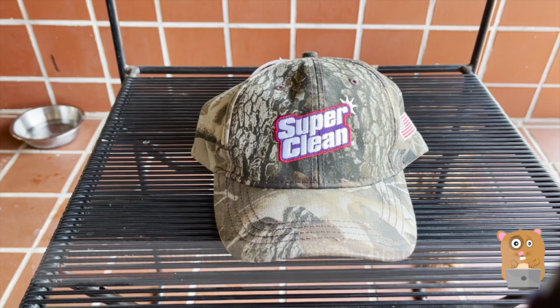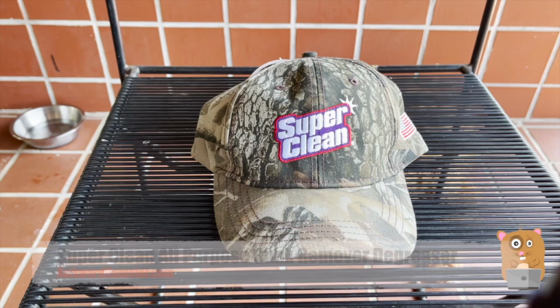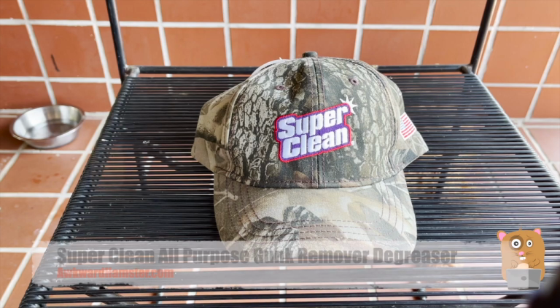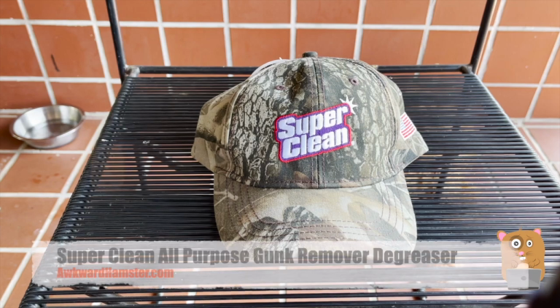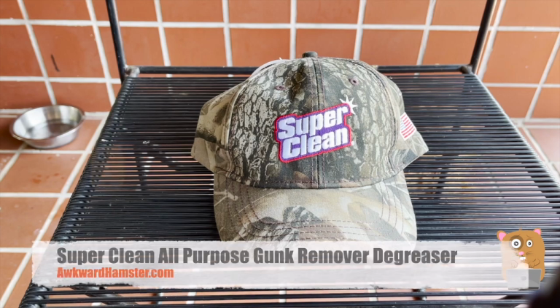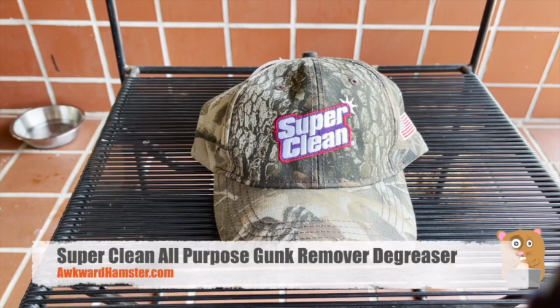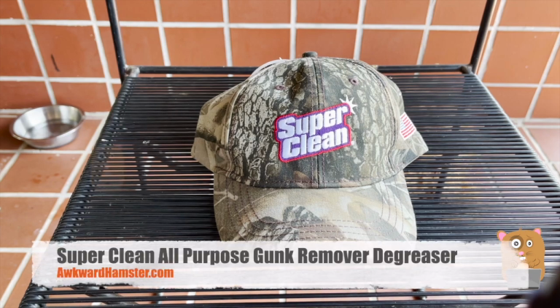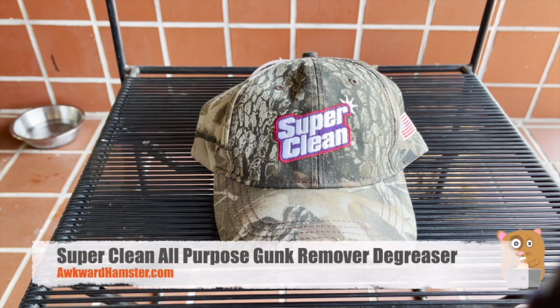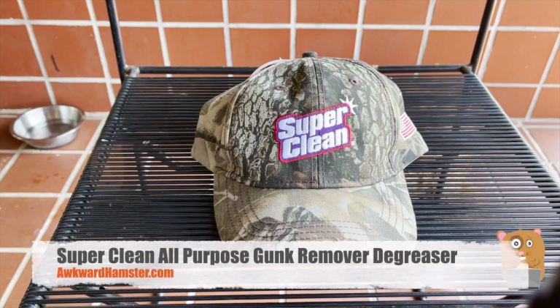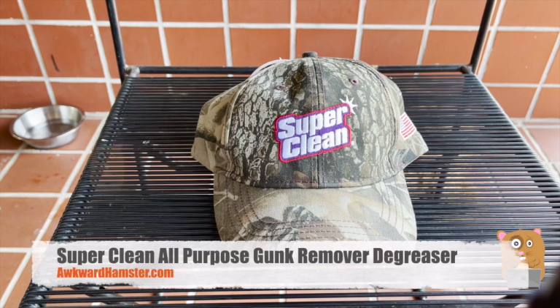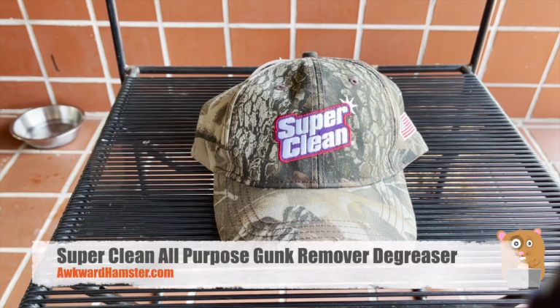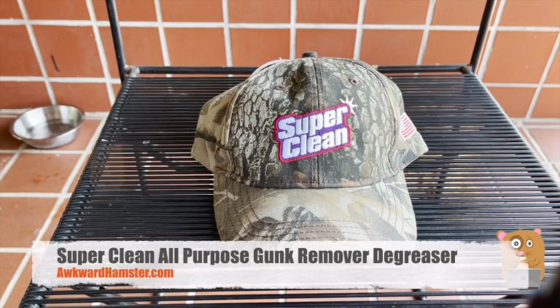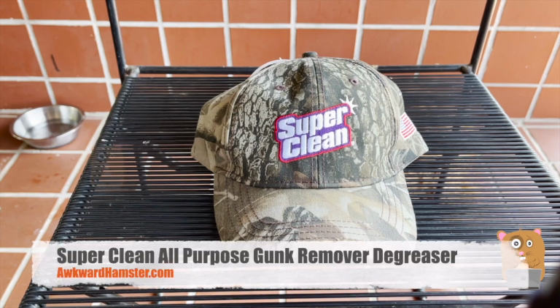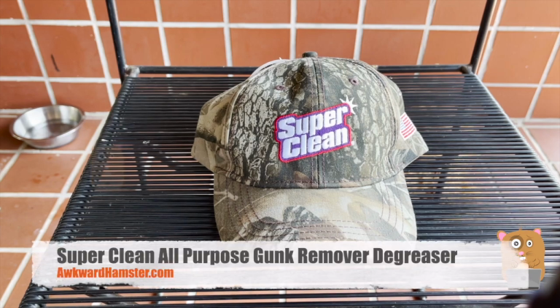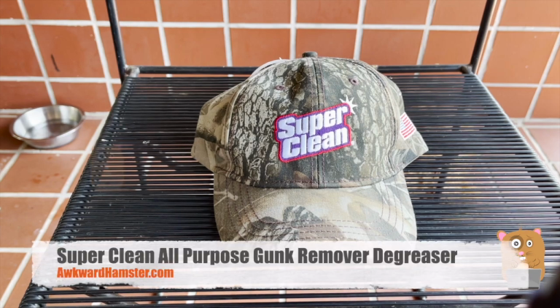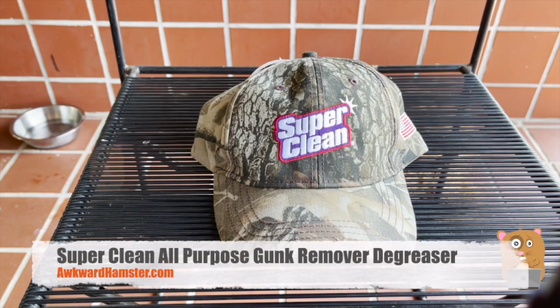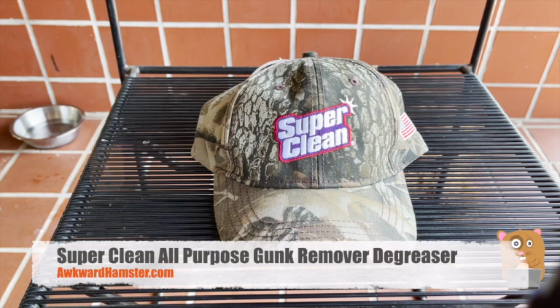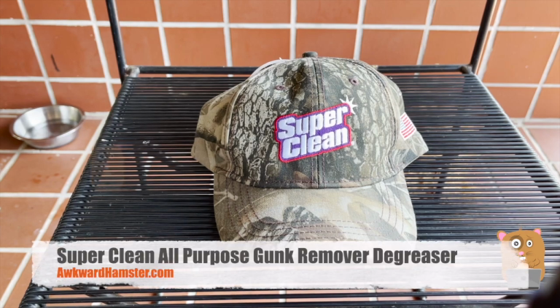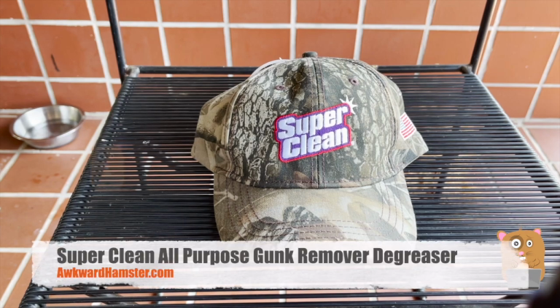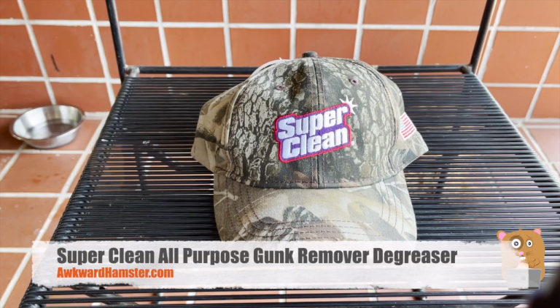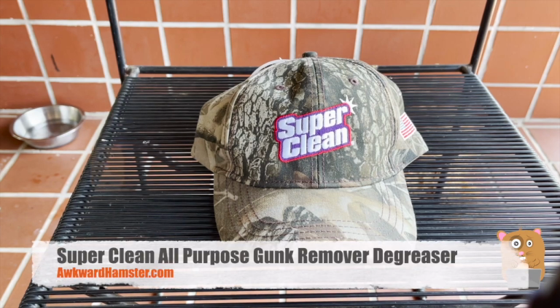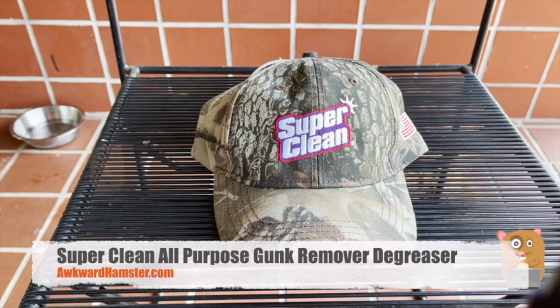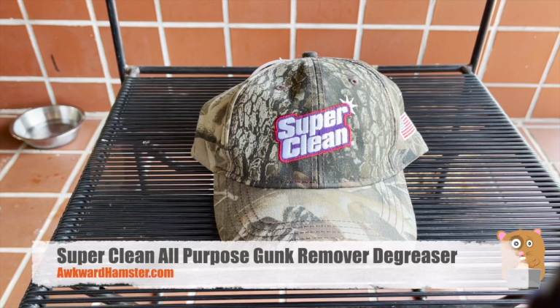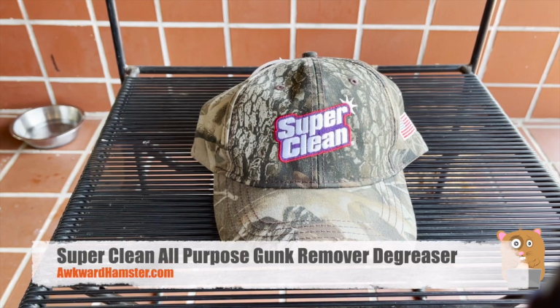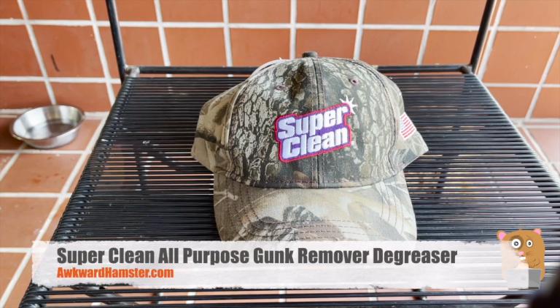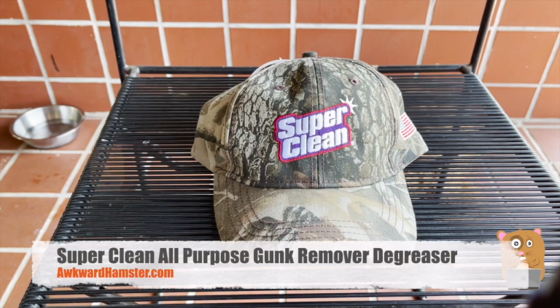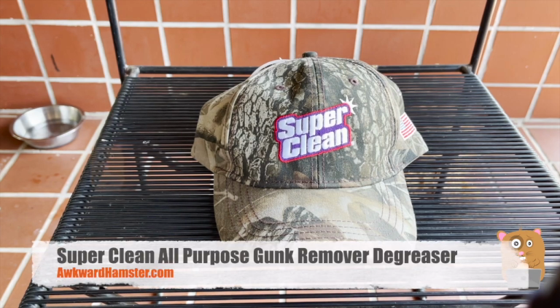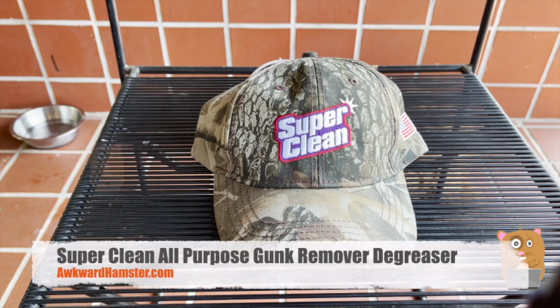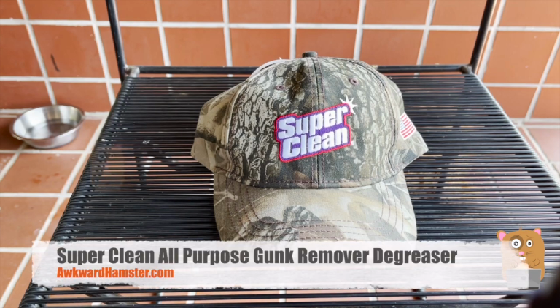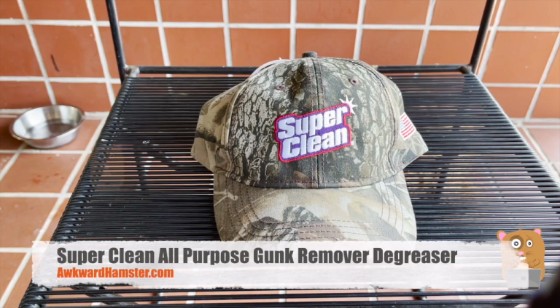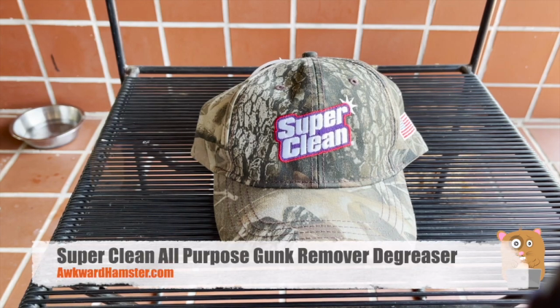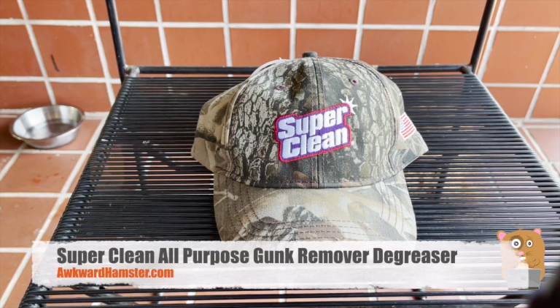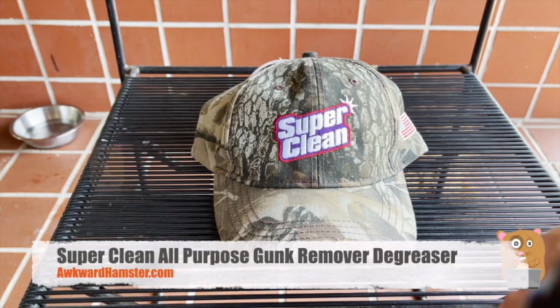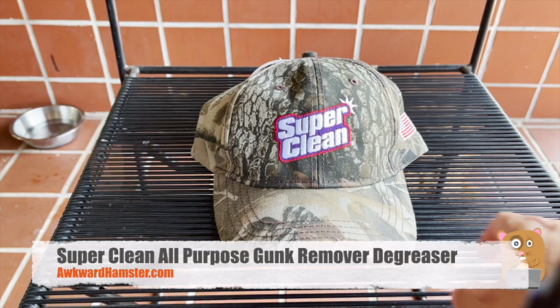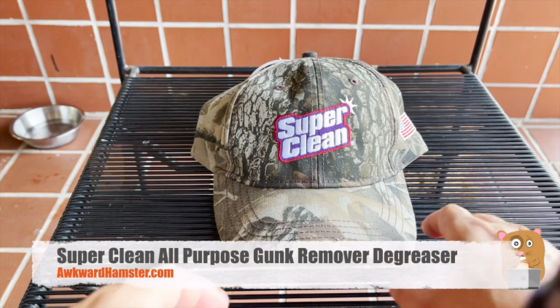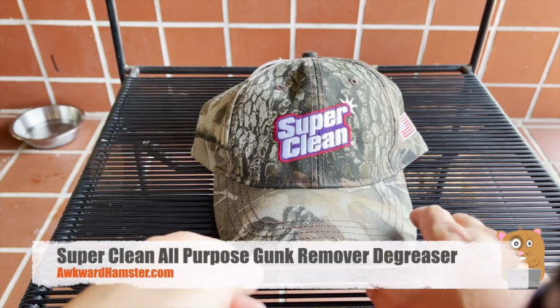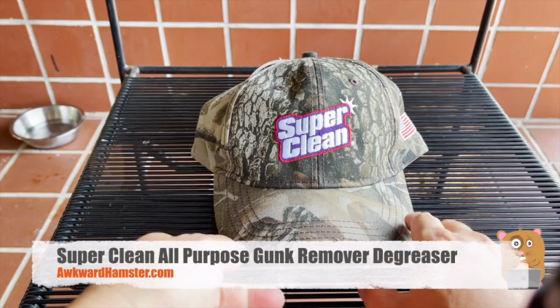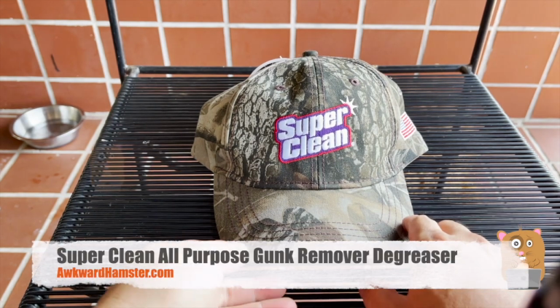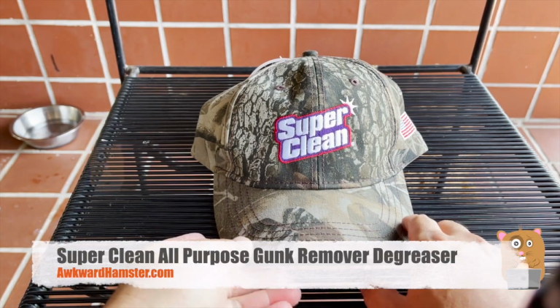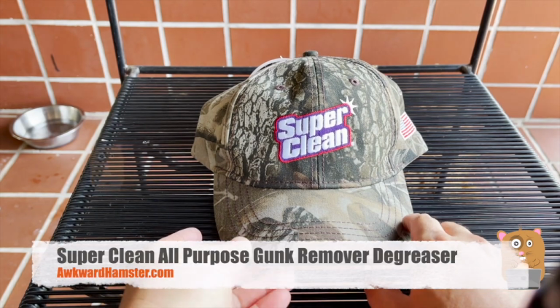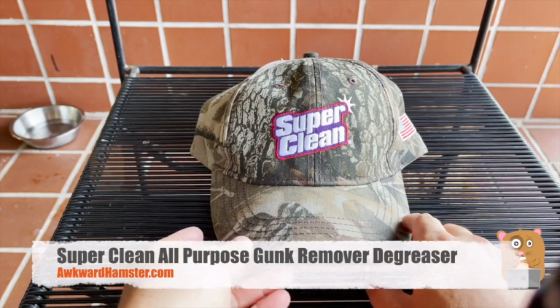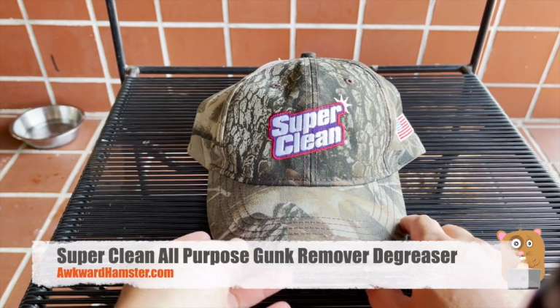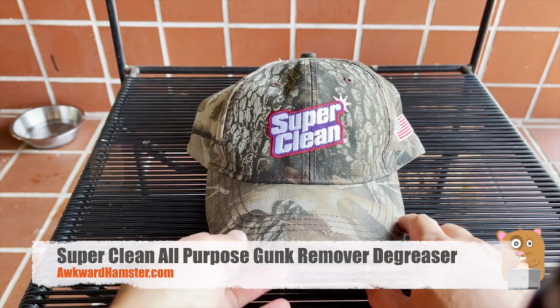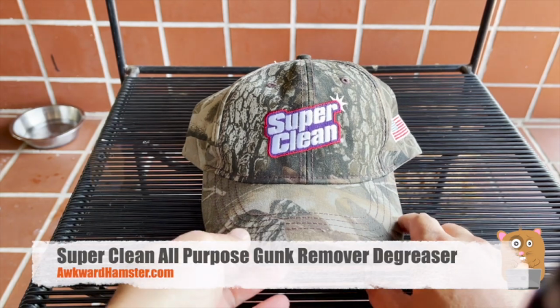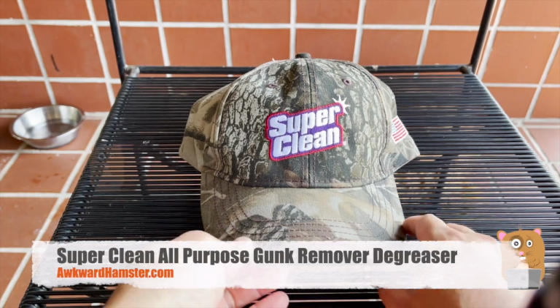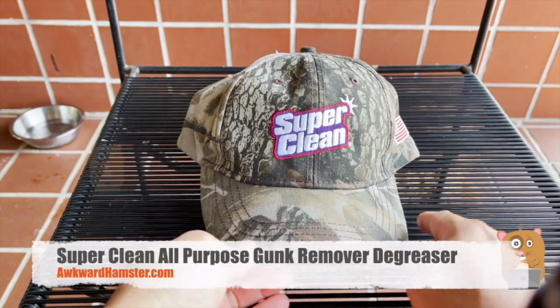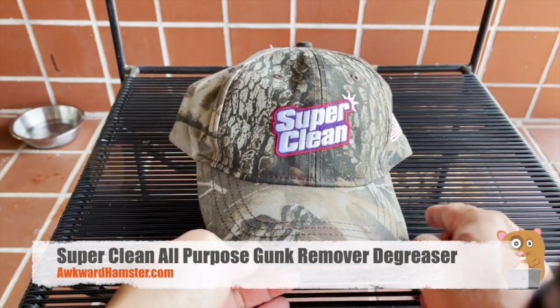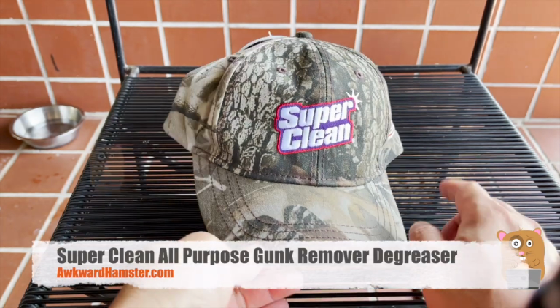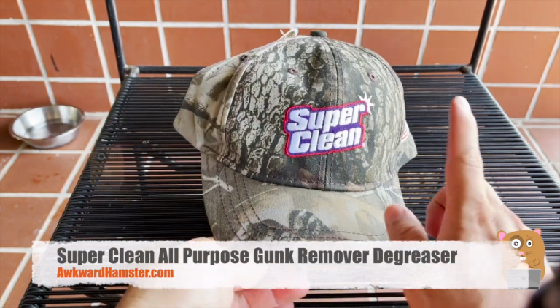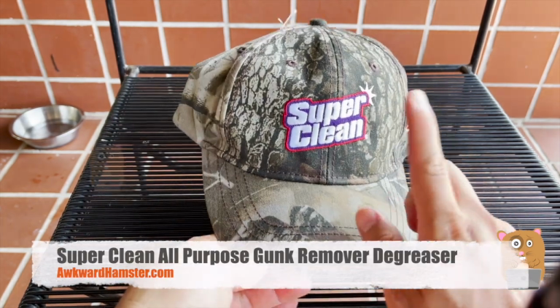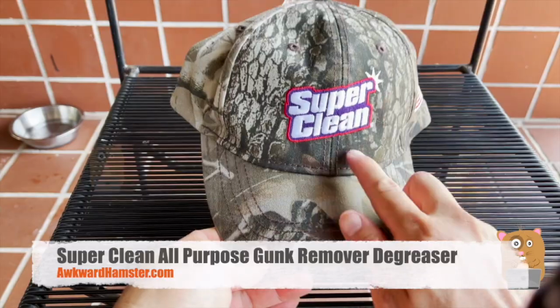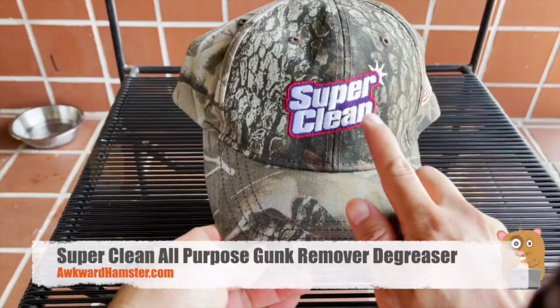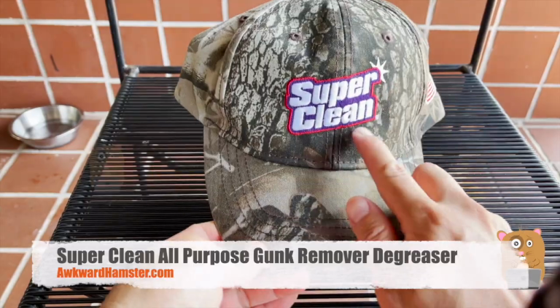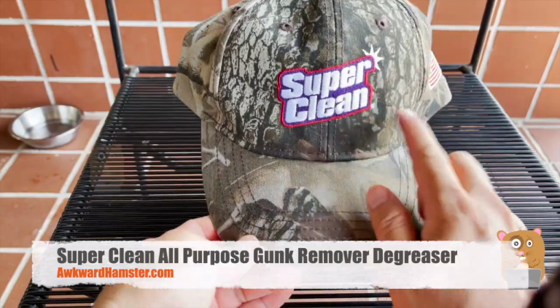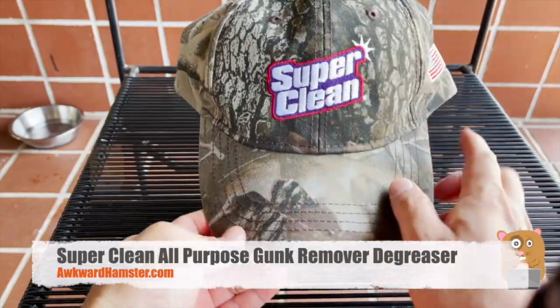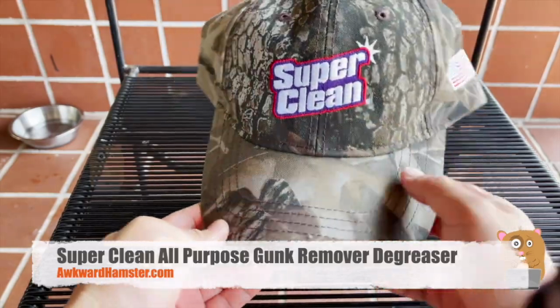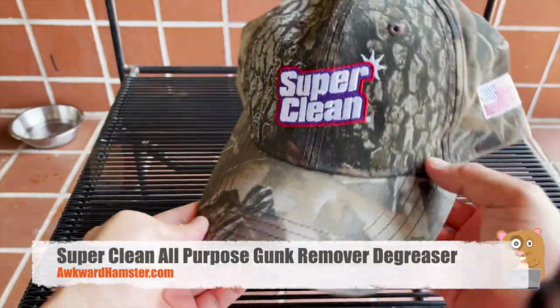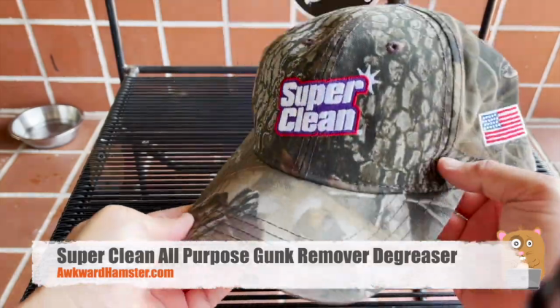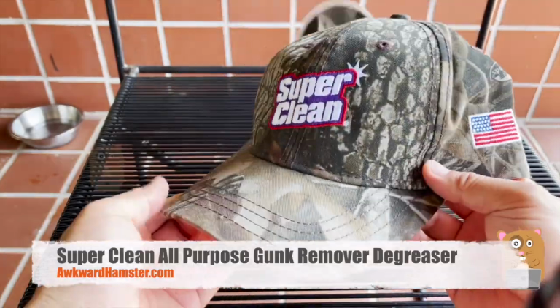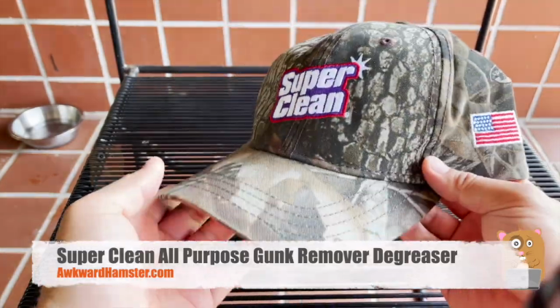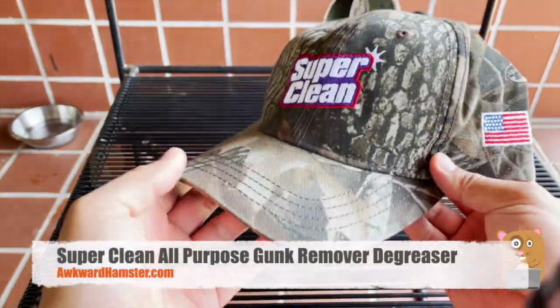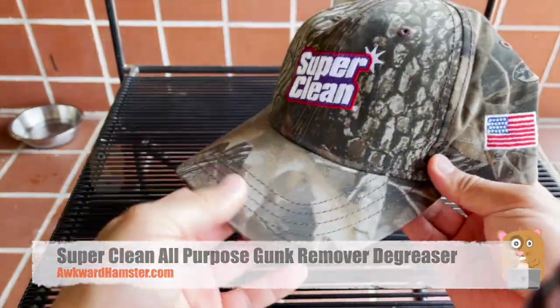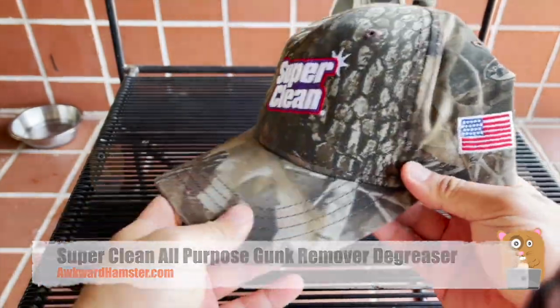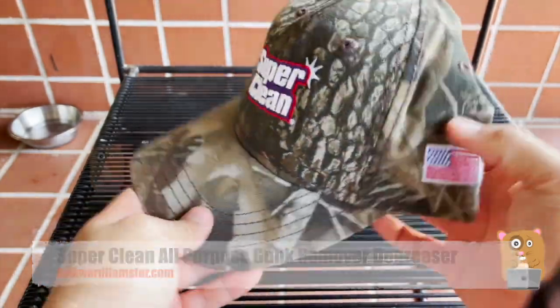Hi, welcome to Awkward Hamster. A while ago, I got a trial package for a degreaser. The brand name is SuperClean.